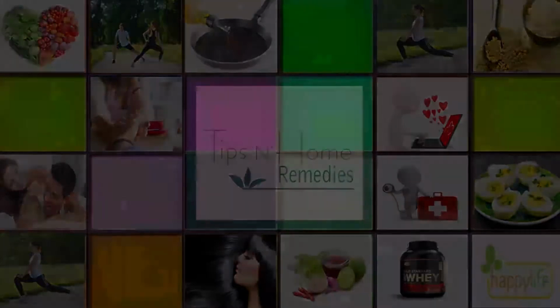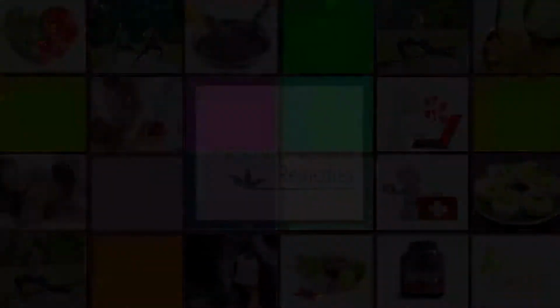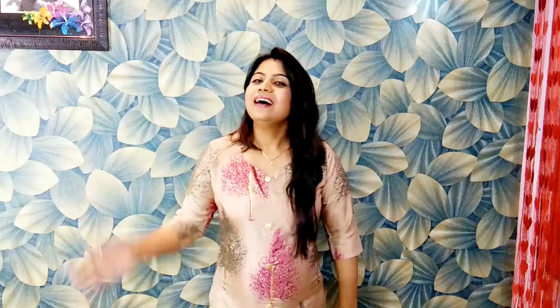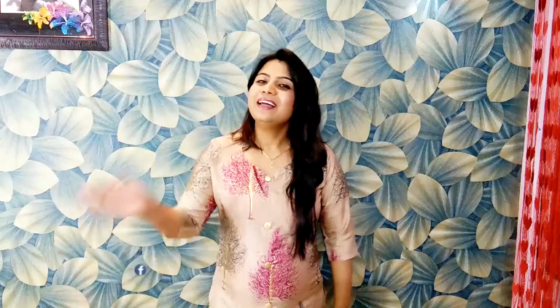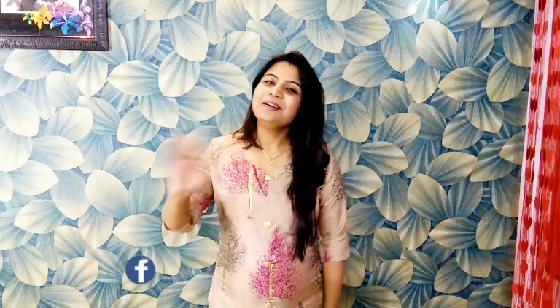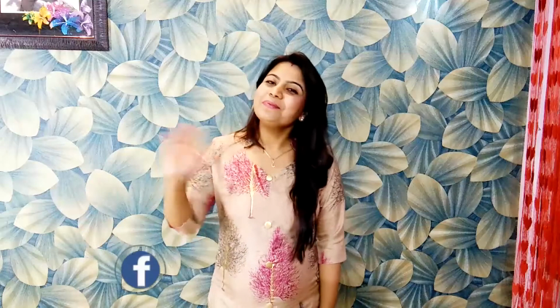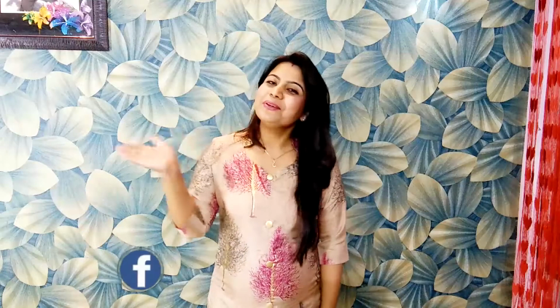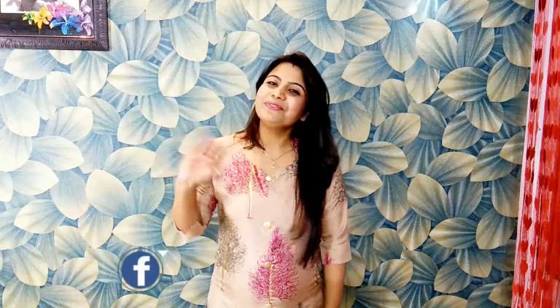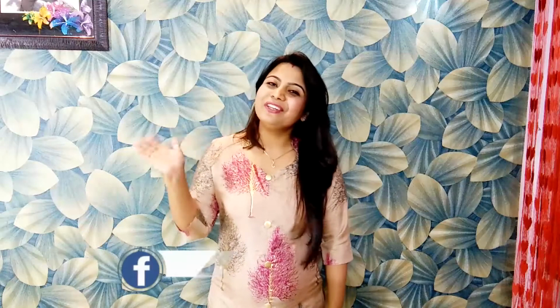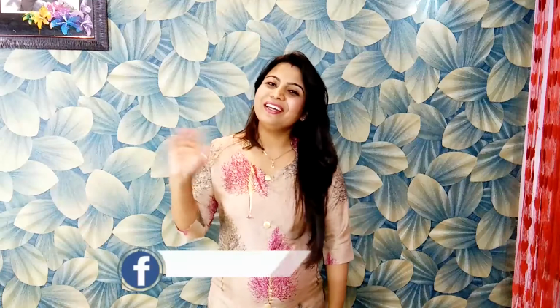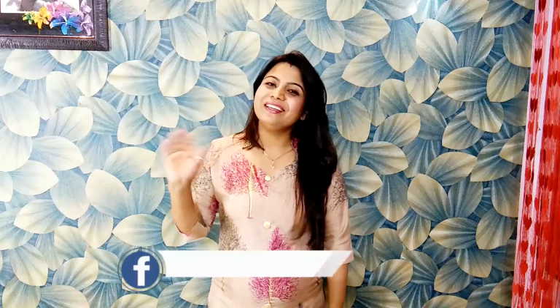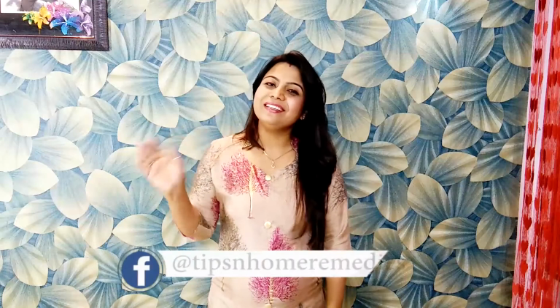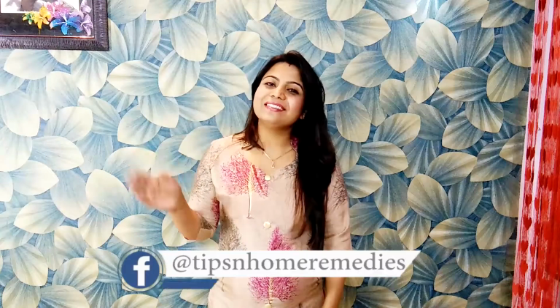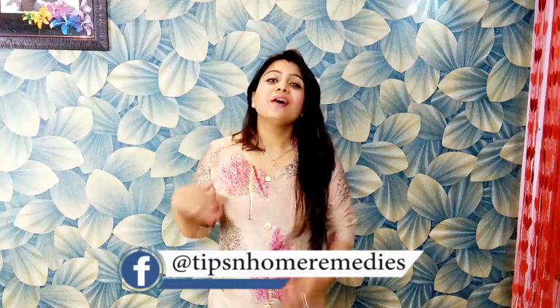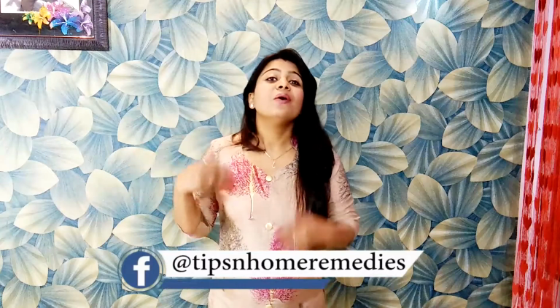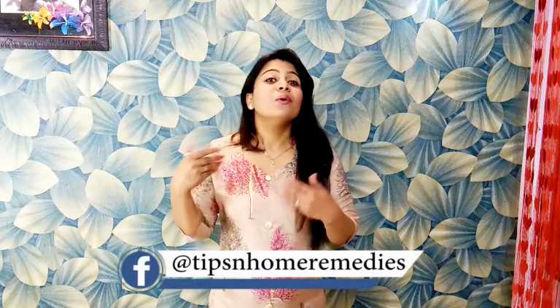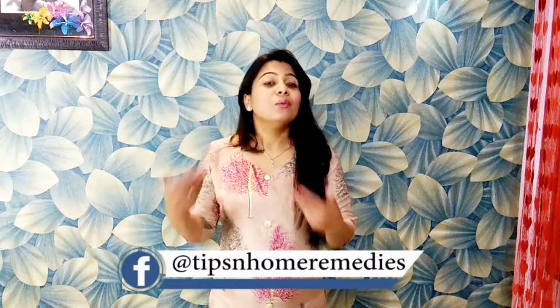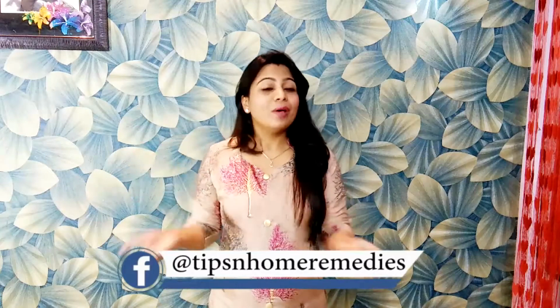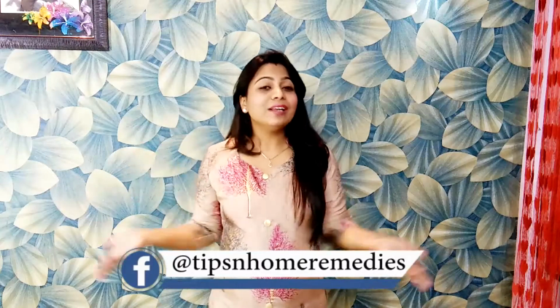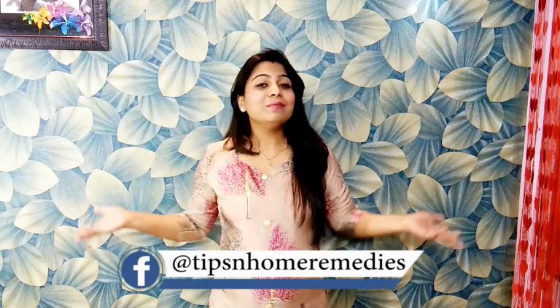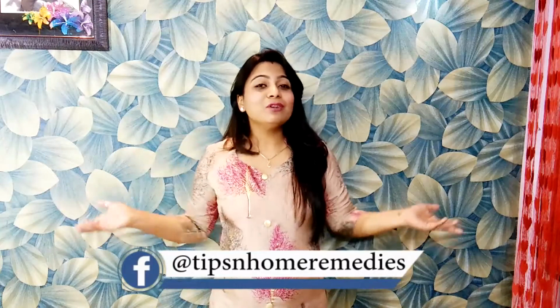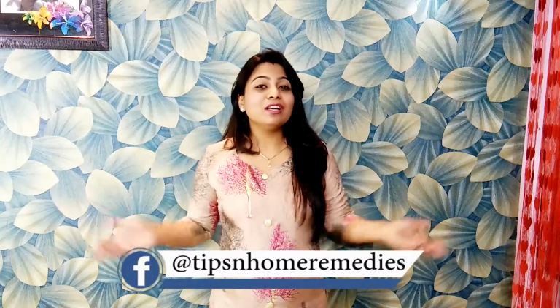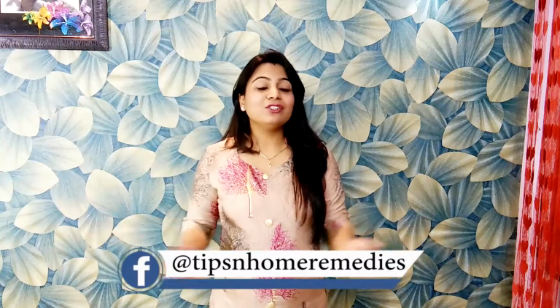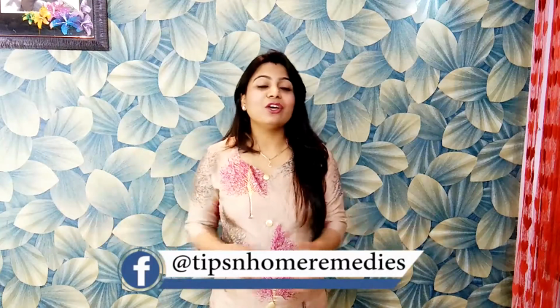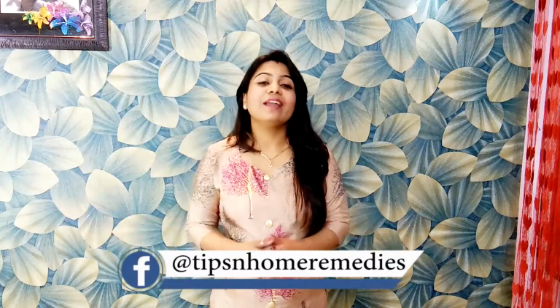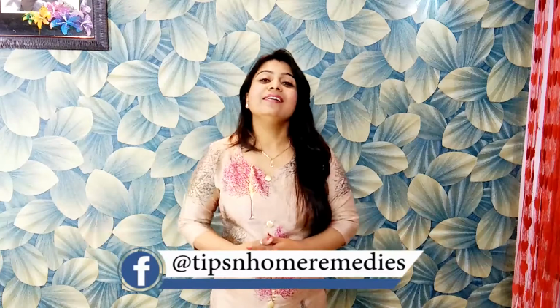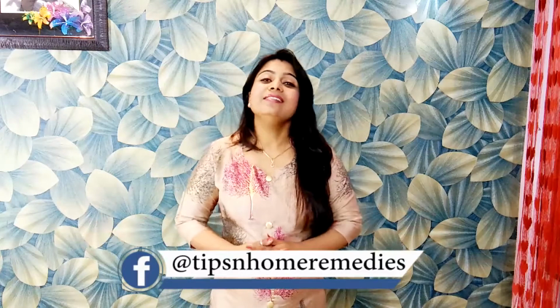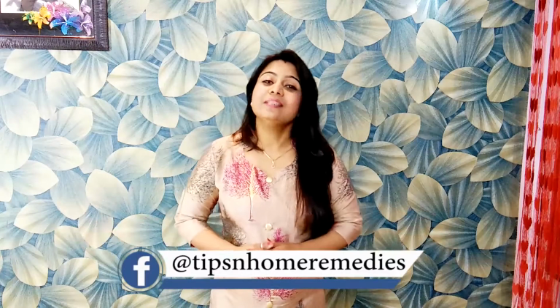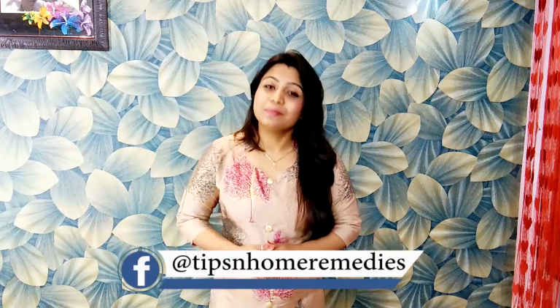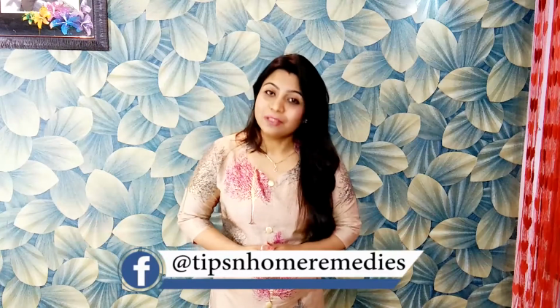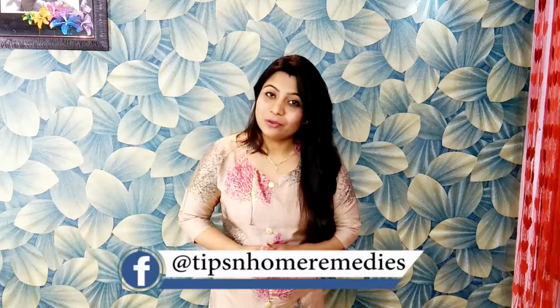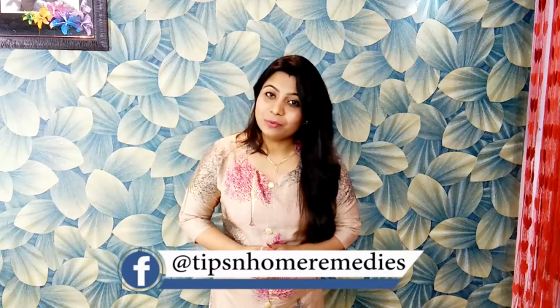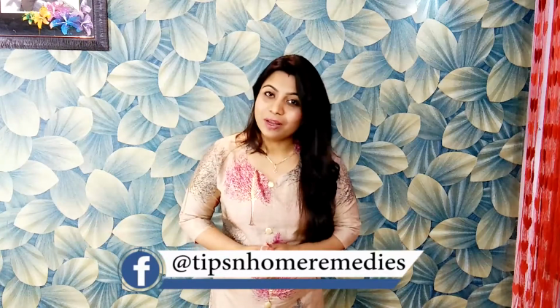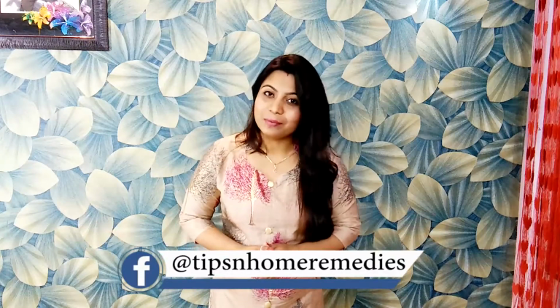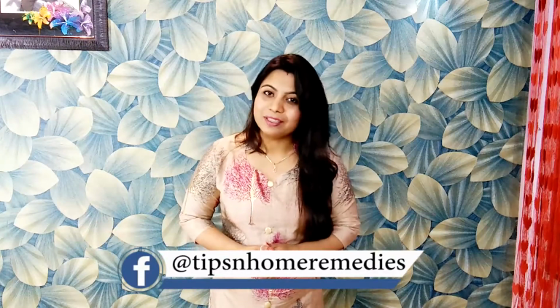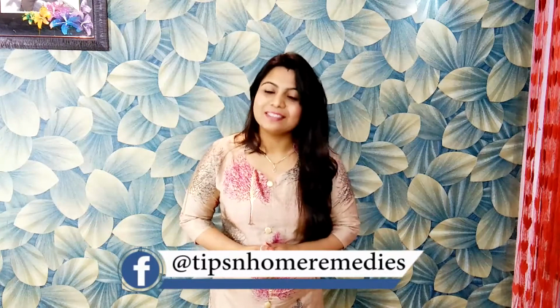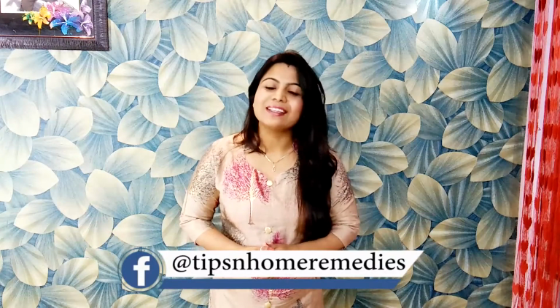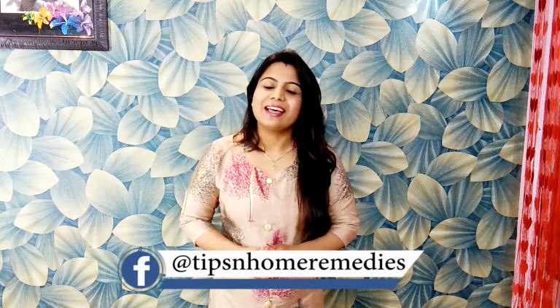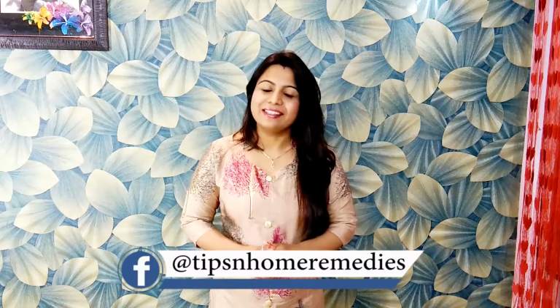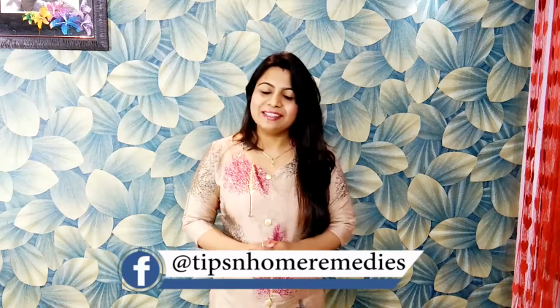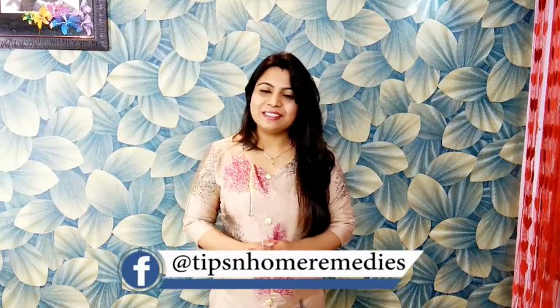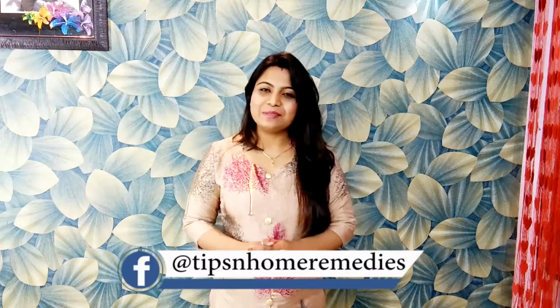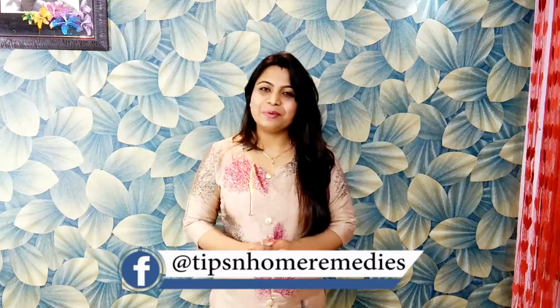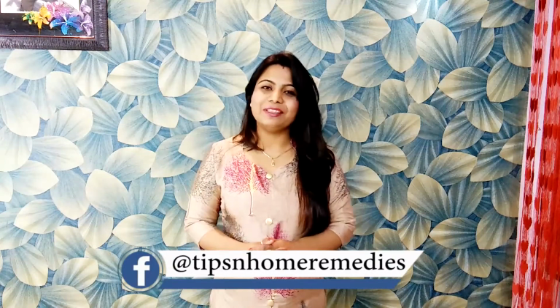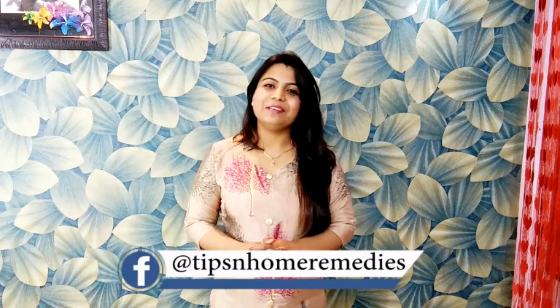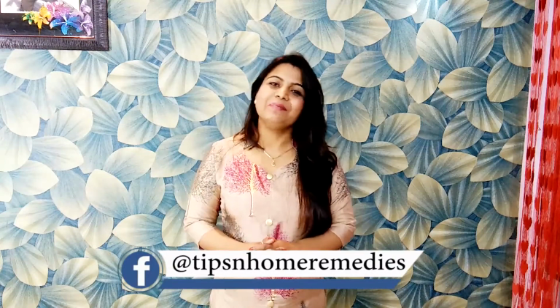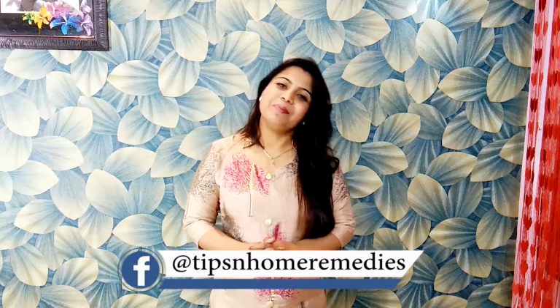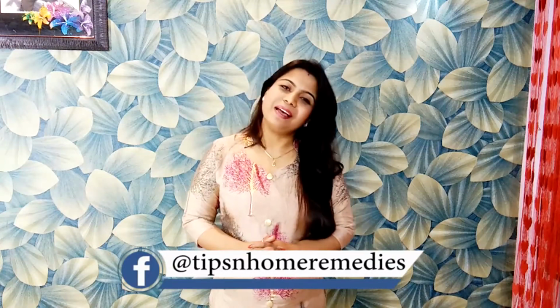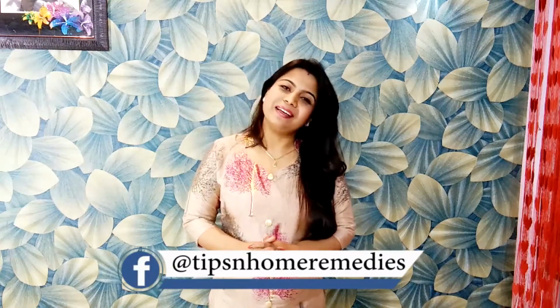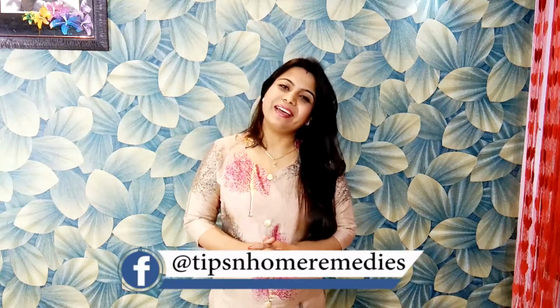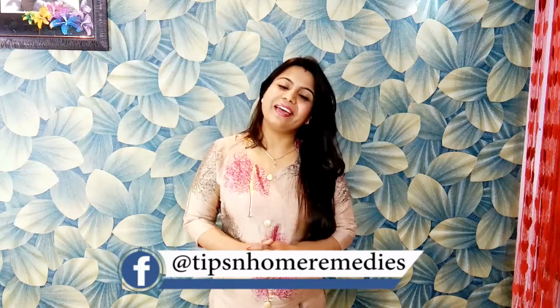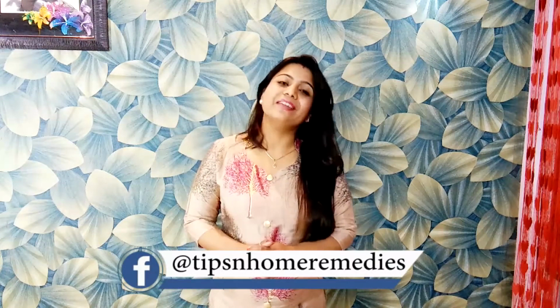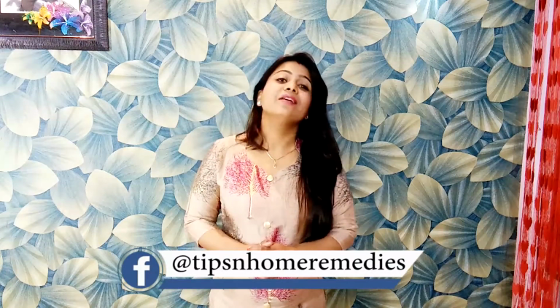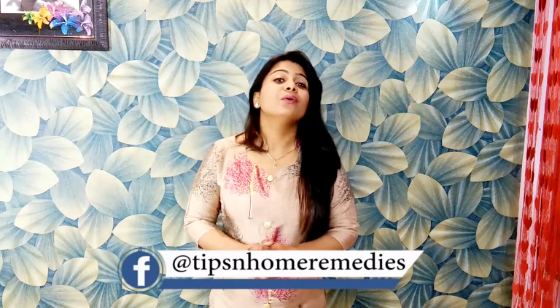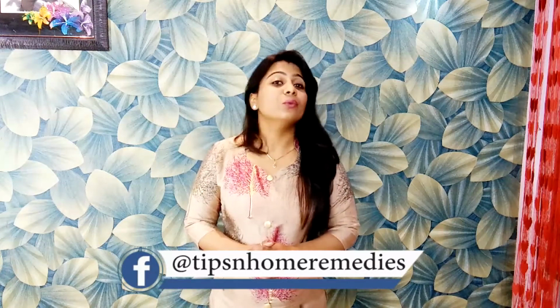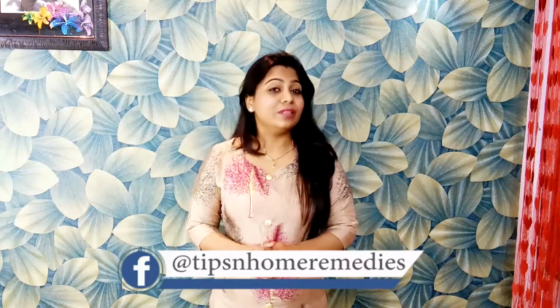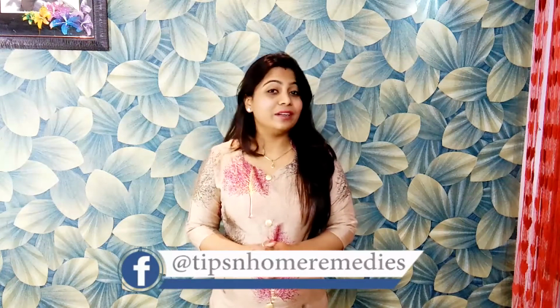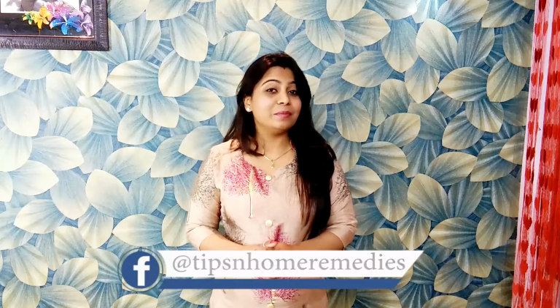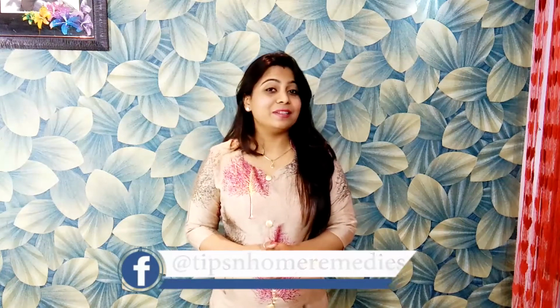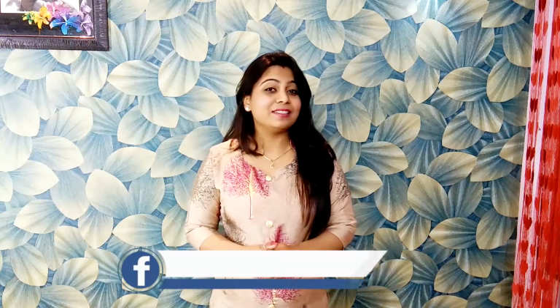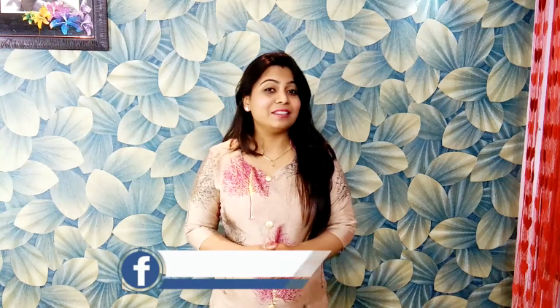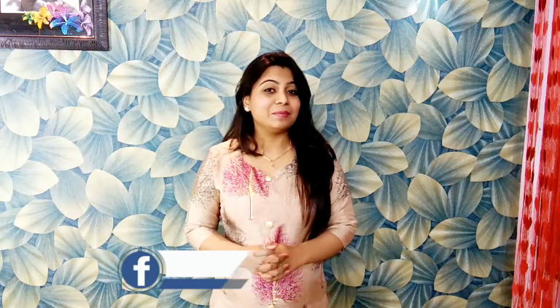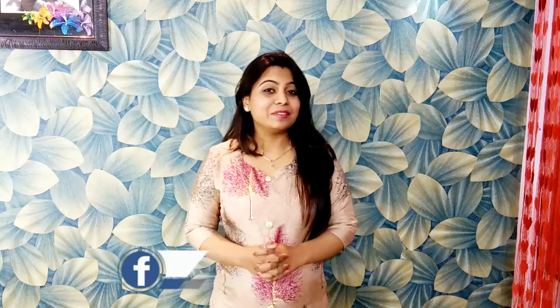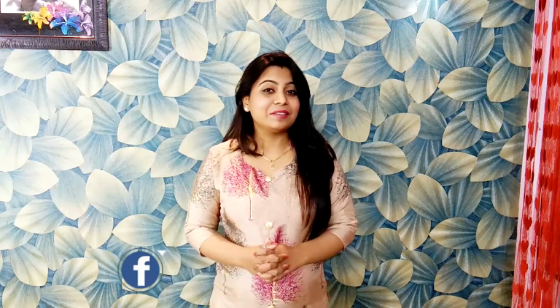Hello beautiful ladies, welcome to our channel Tips Among Memories, and this is KT back again with our amazing tips.